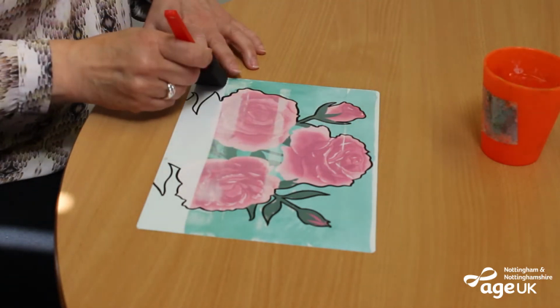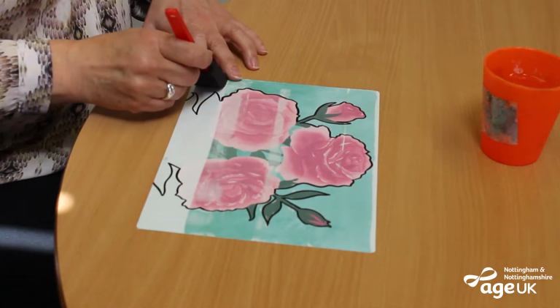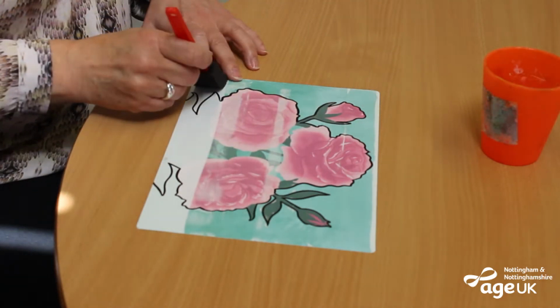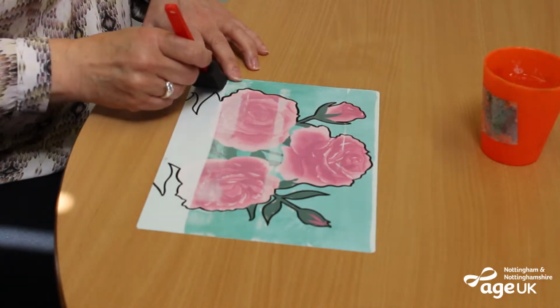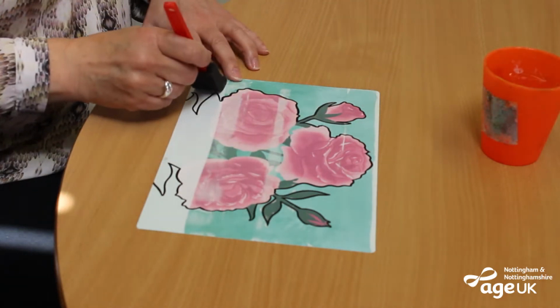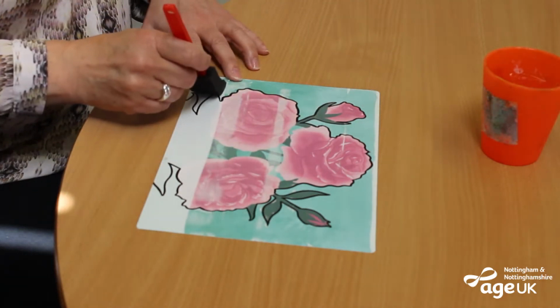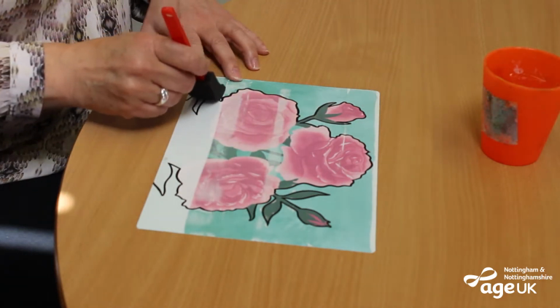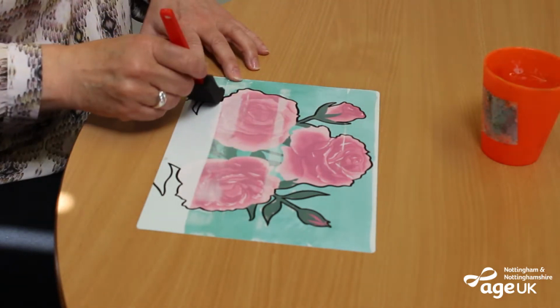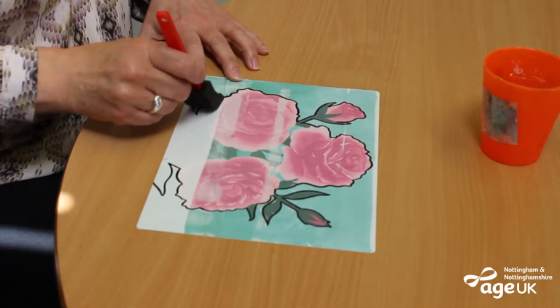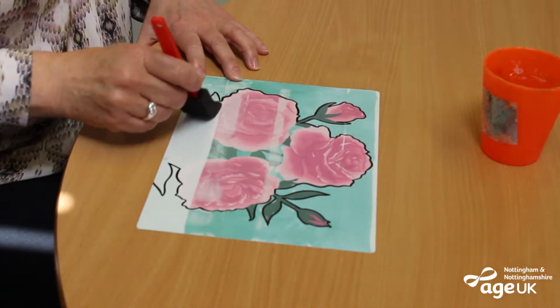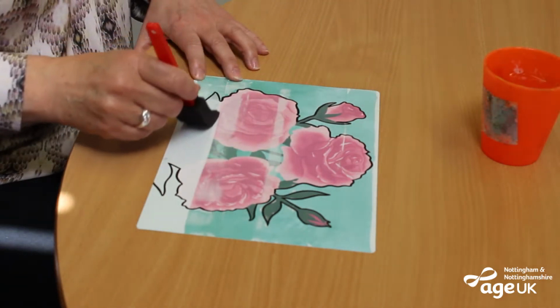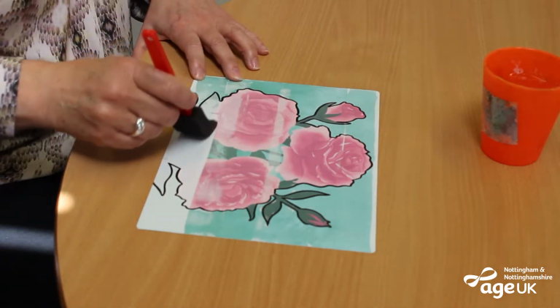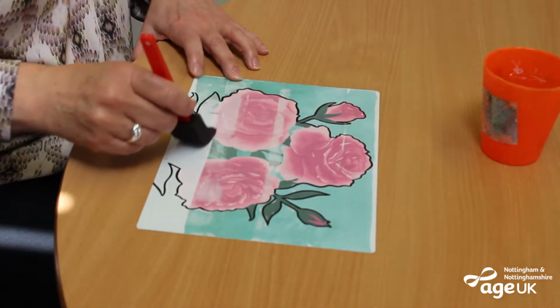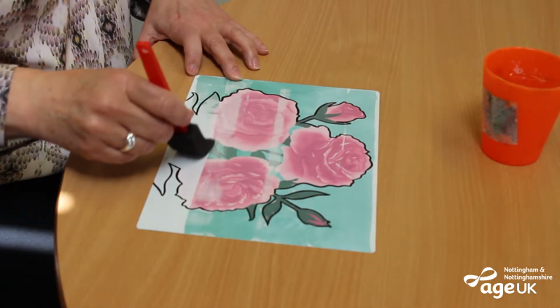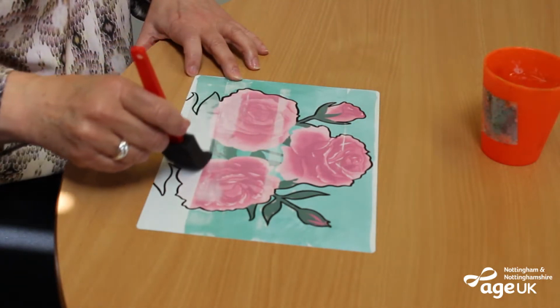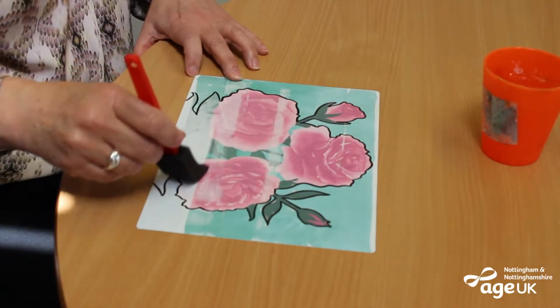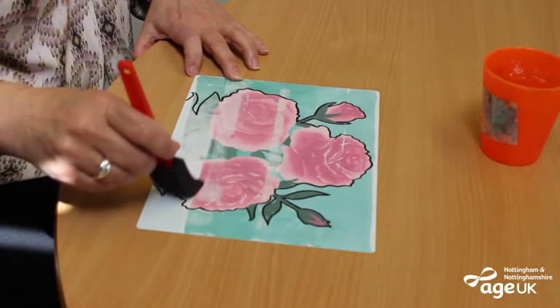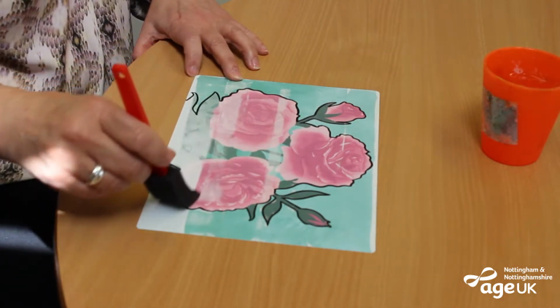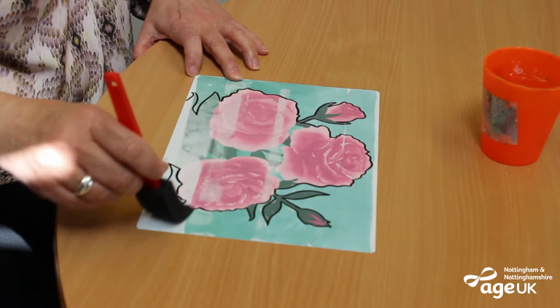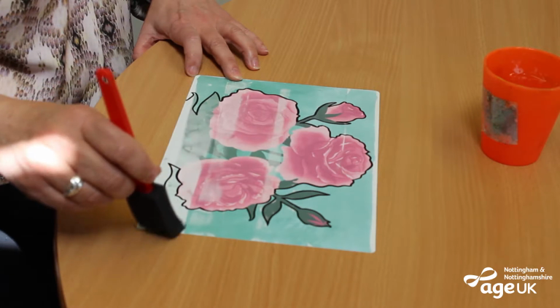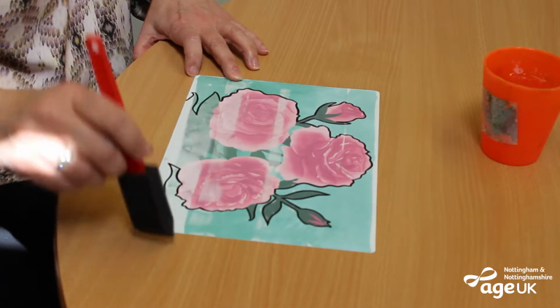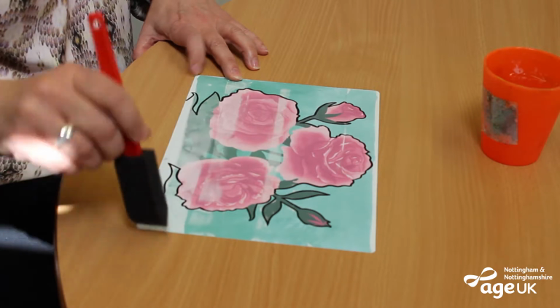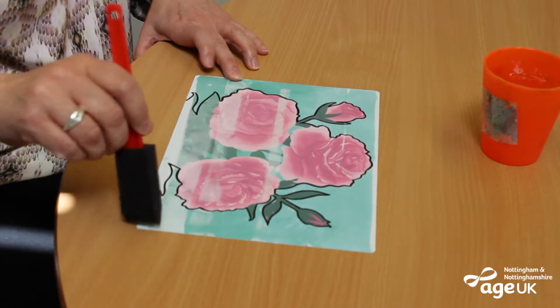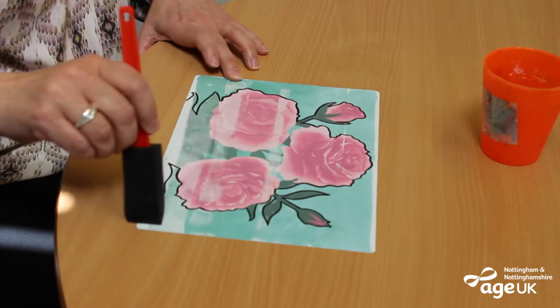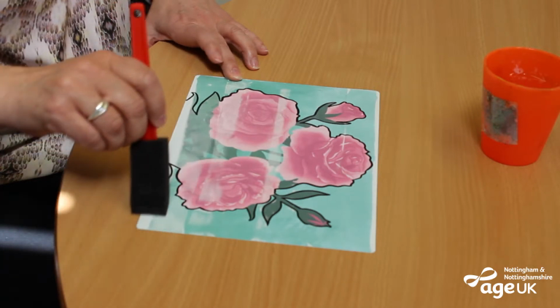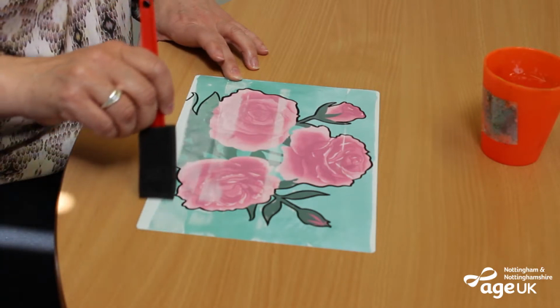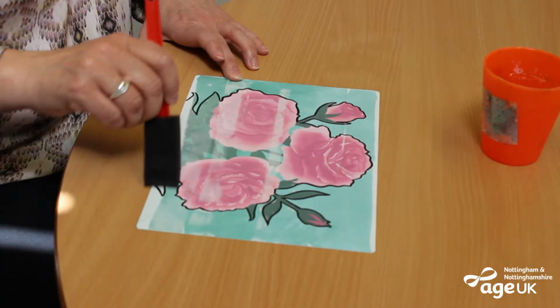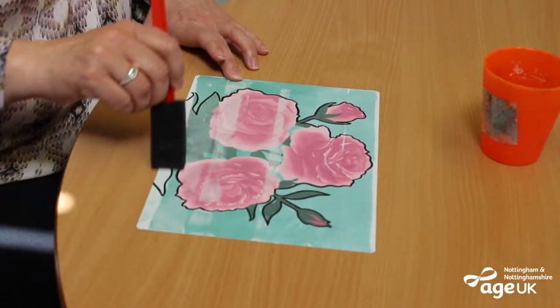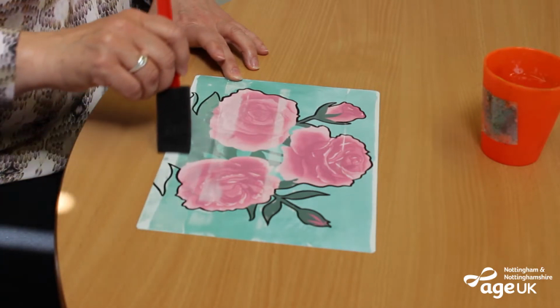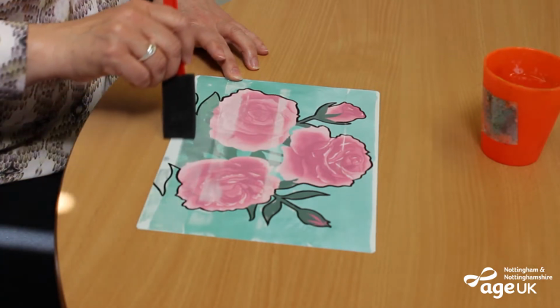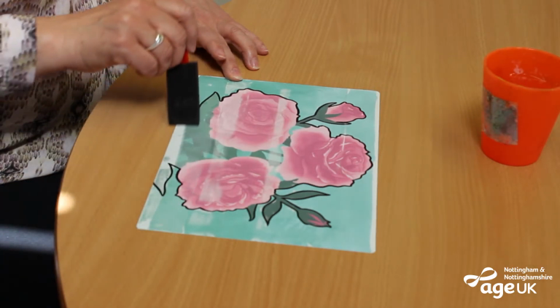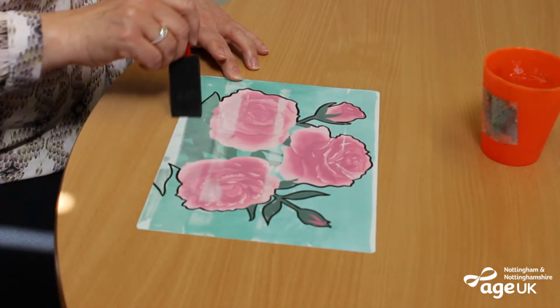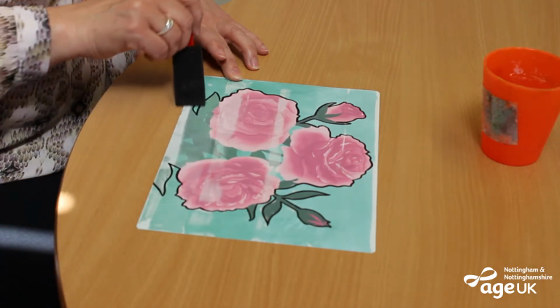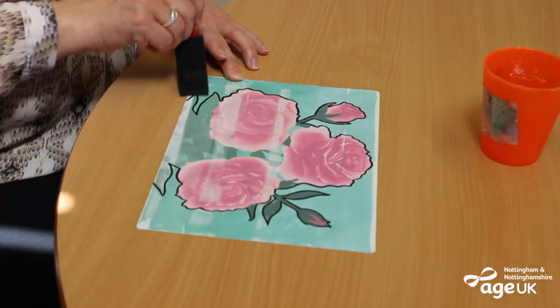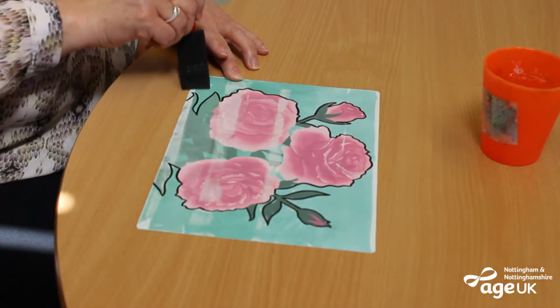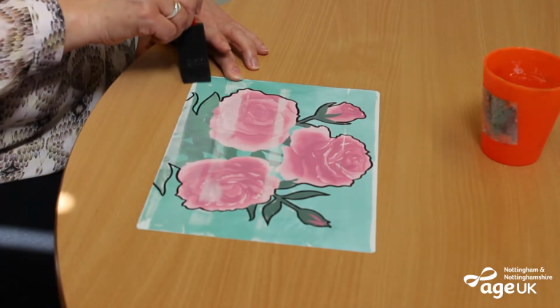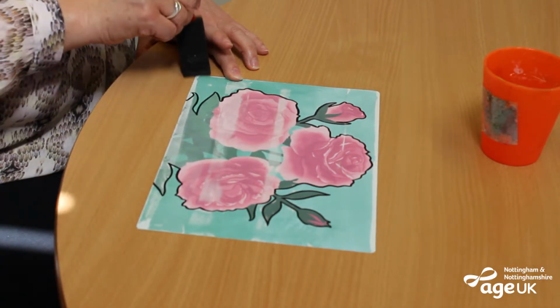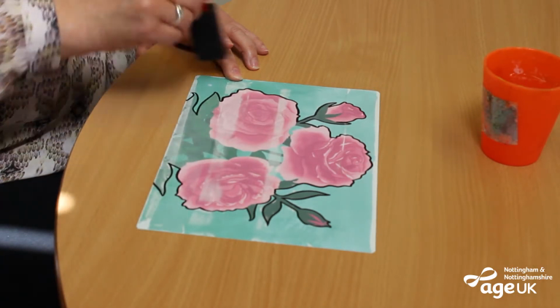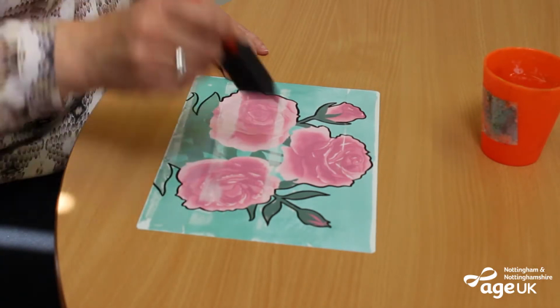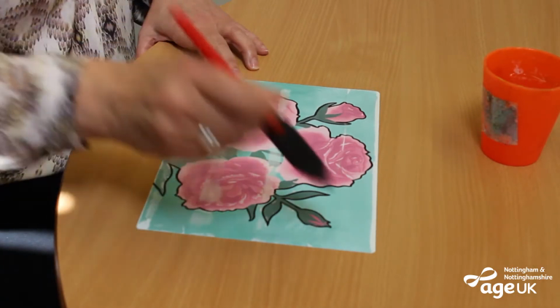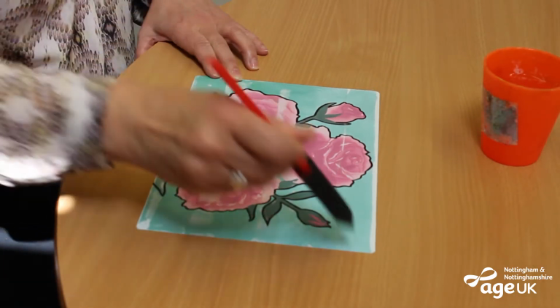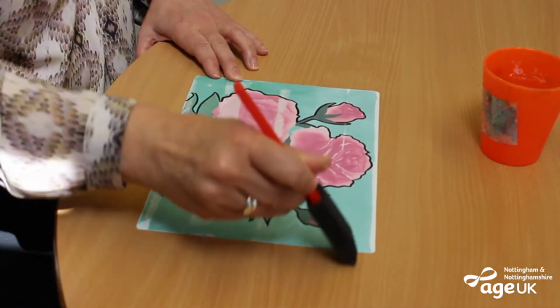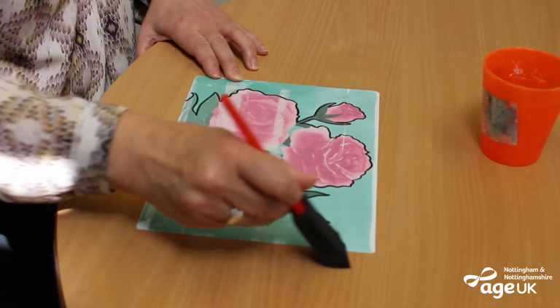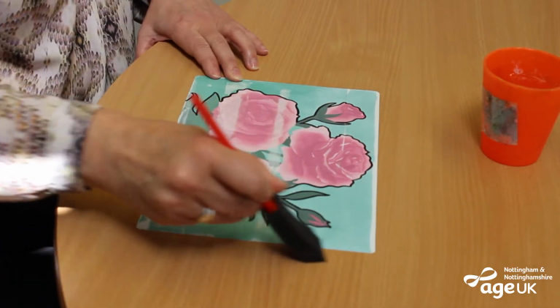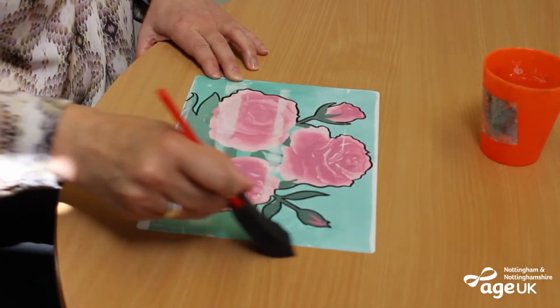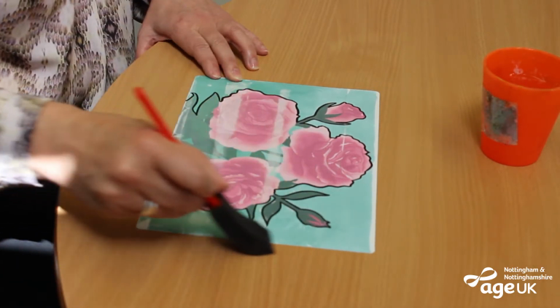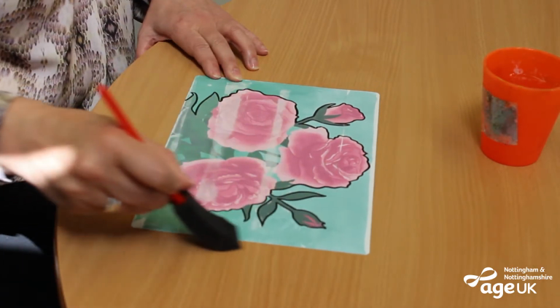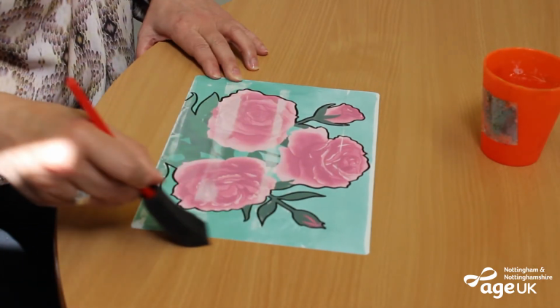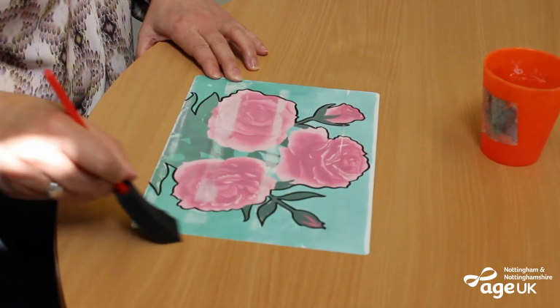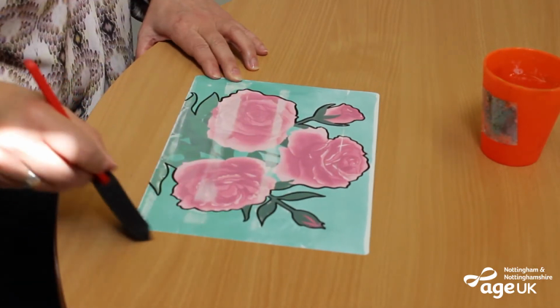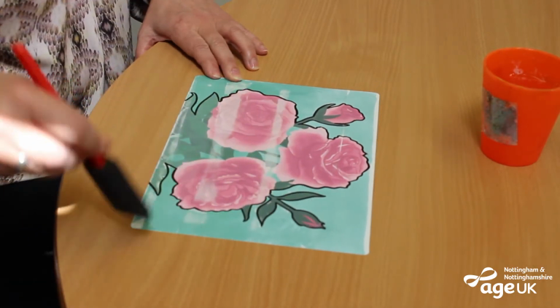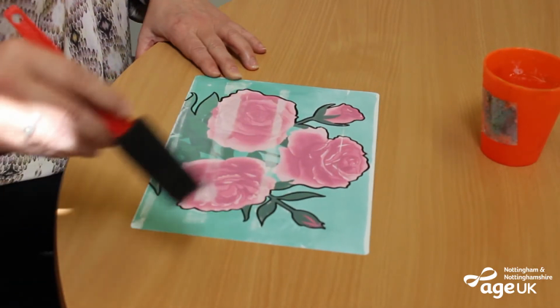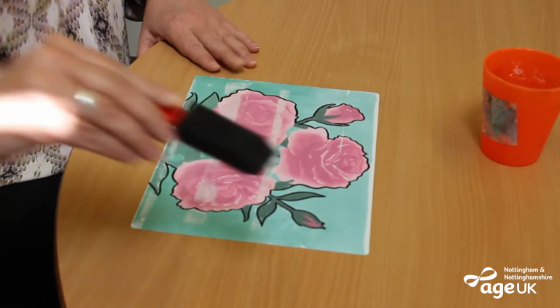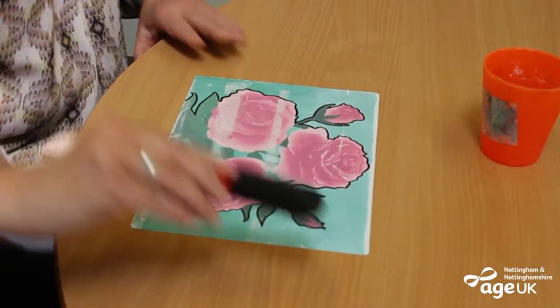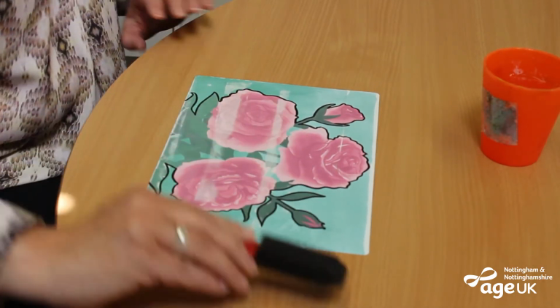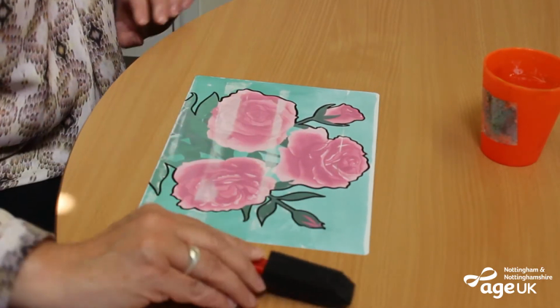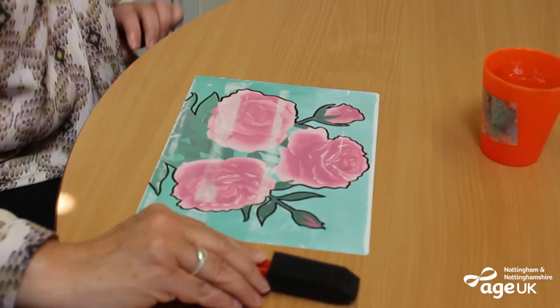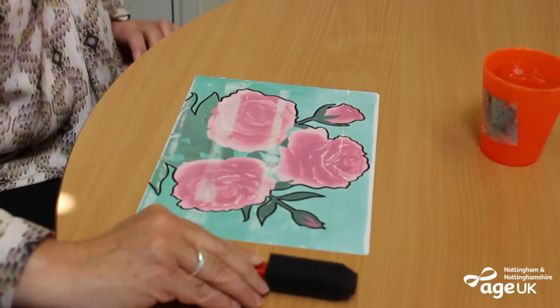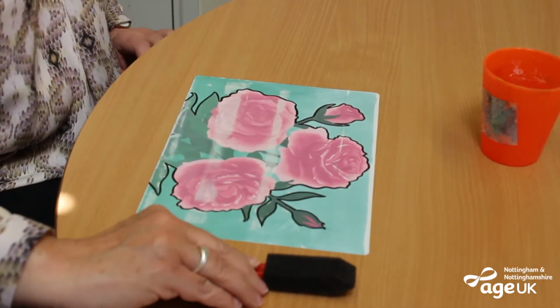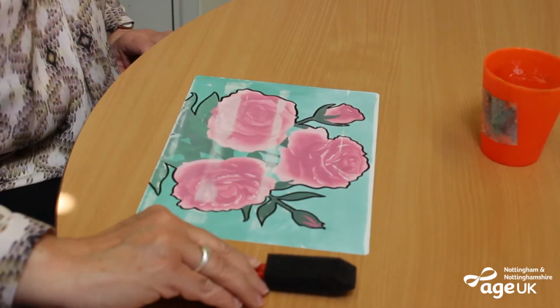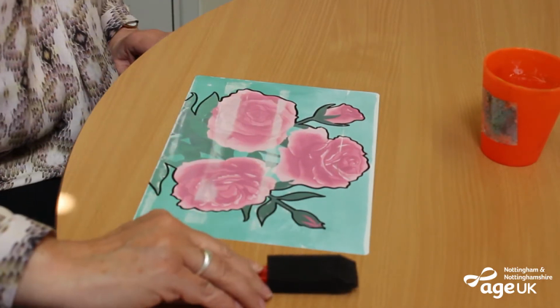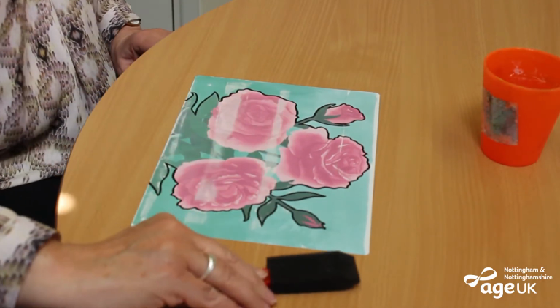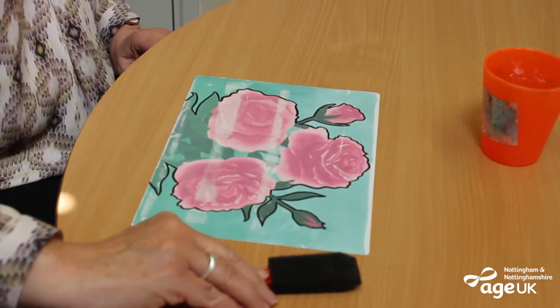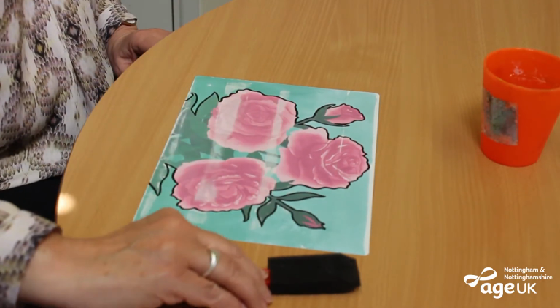Artists get a huge sense of satisfaction from creating something for themselves. It's really relaxing and achievable art.